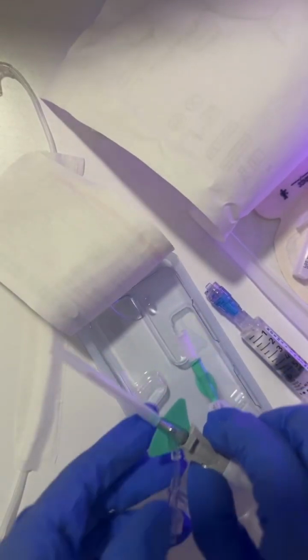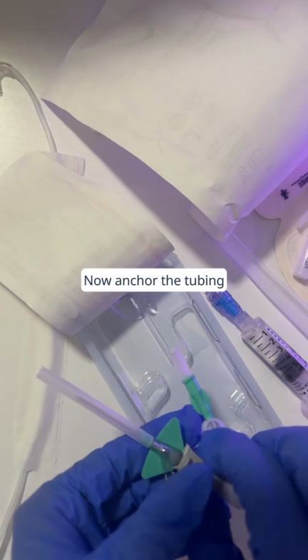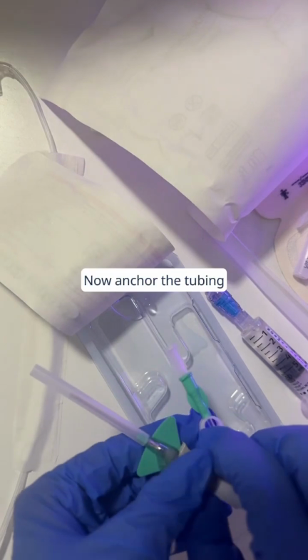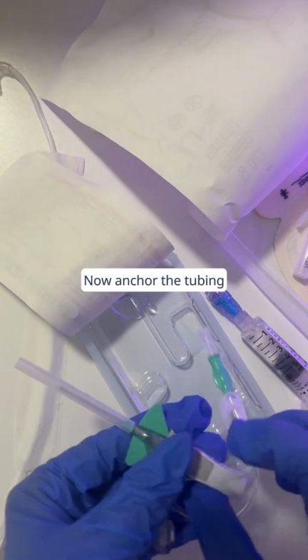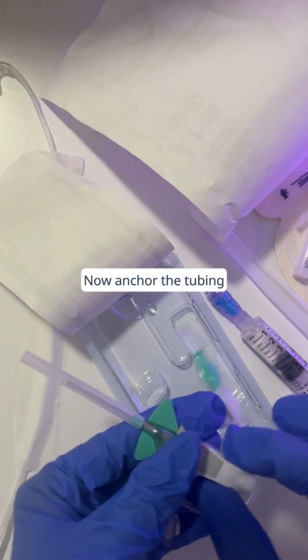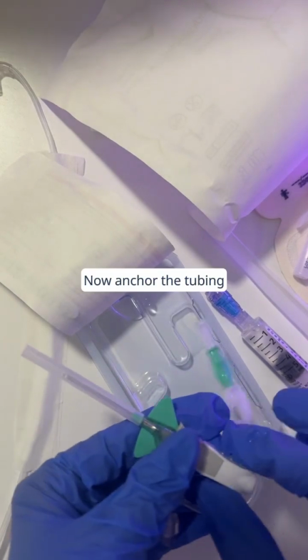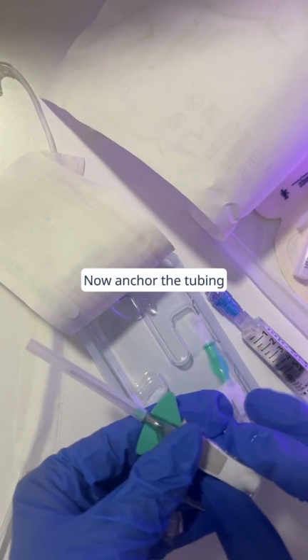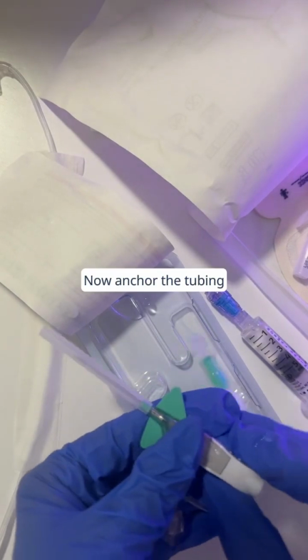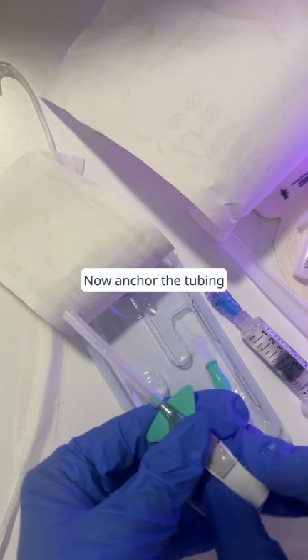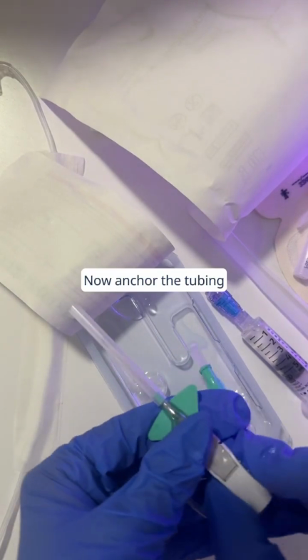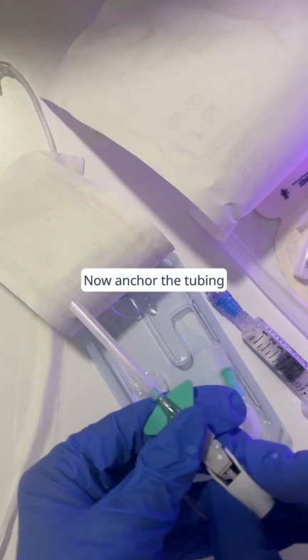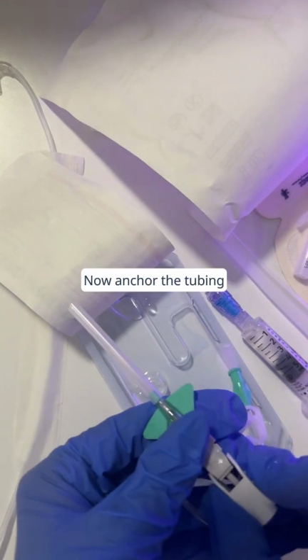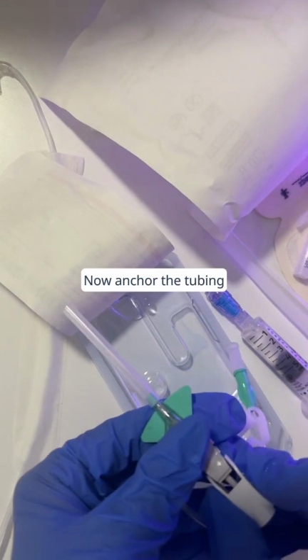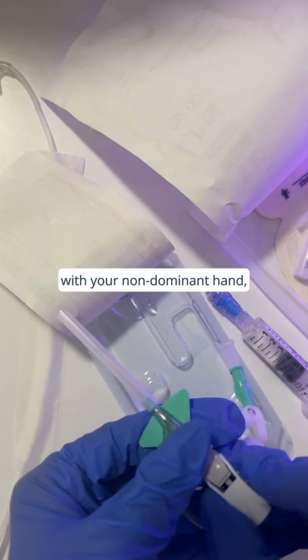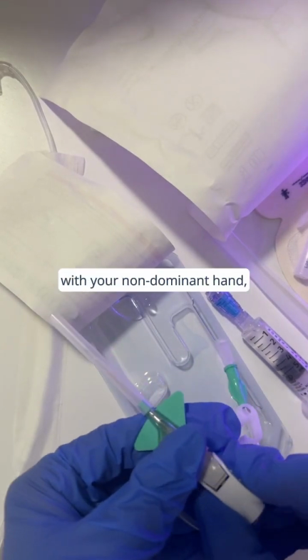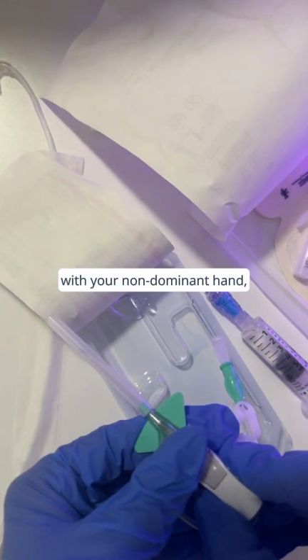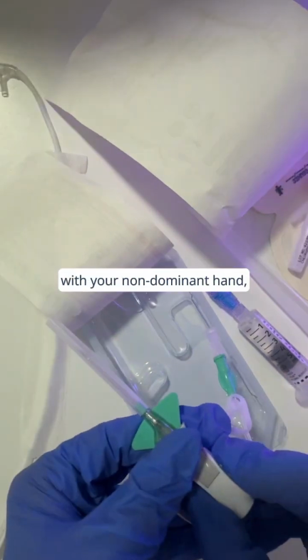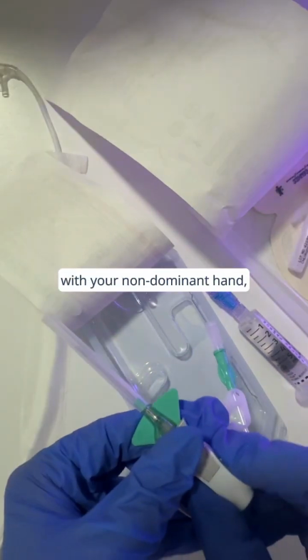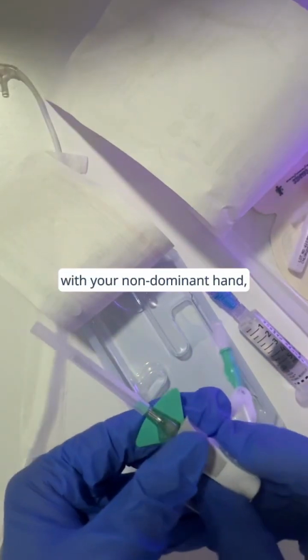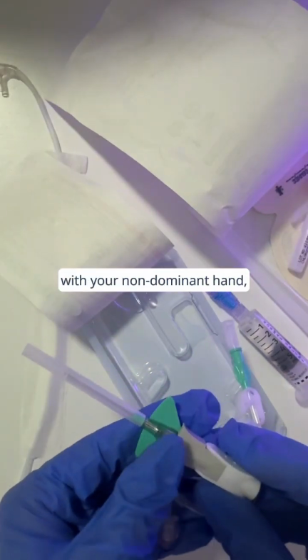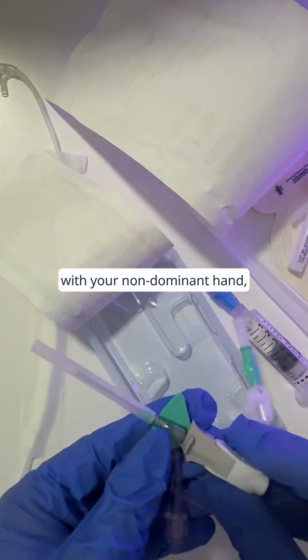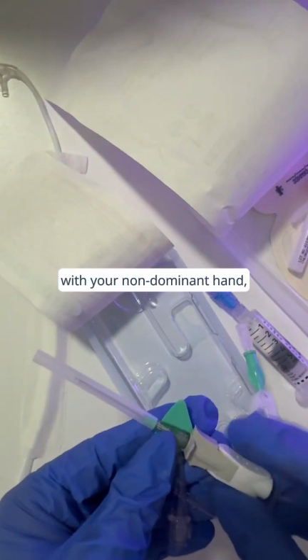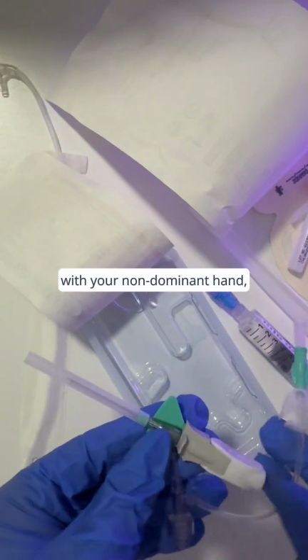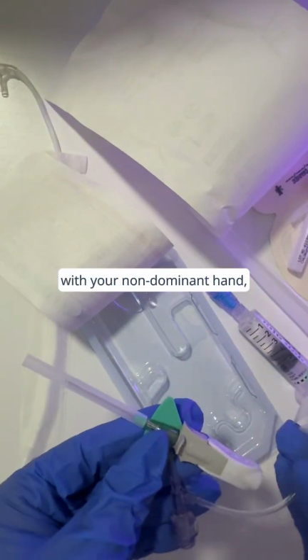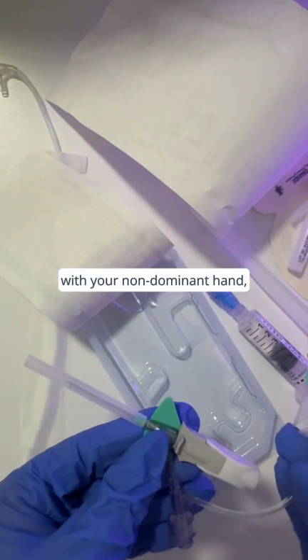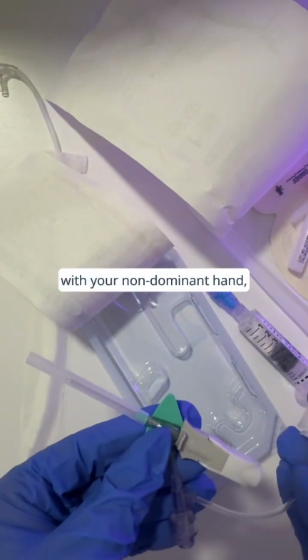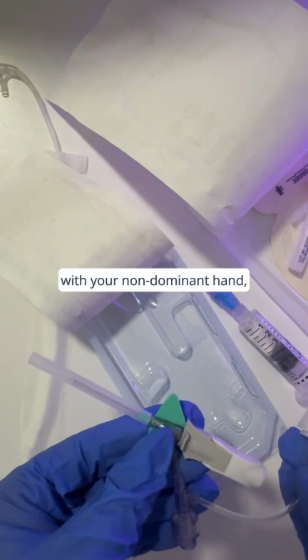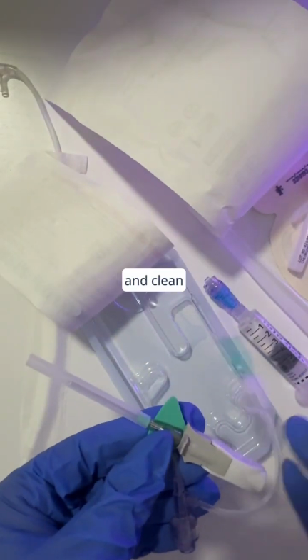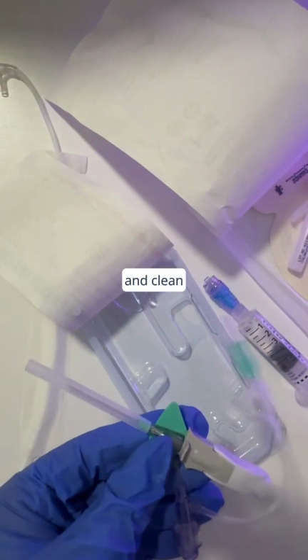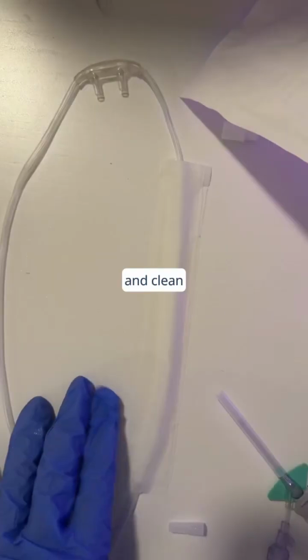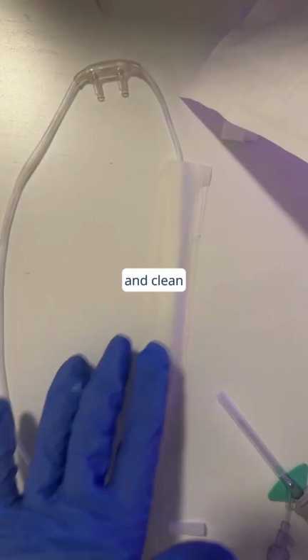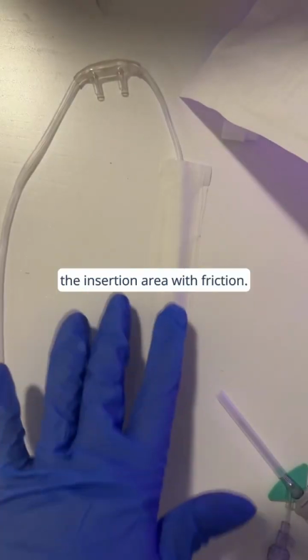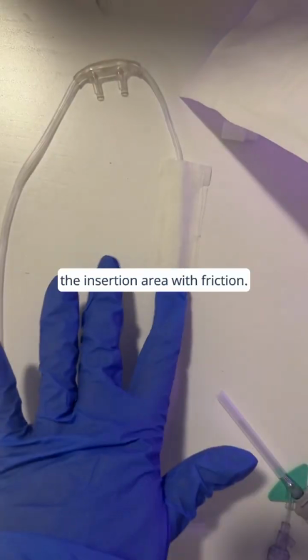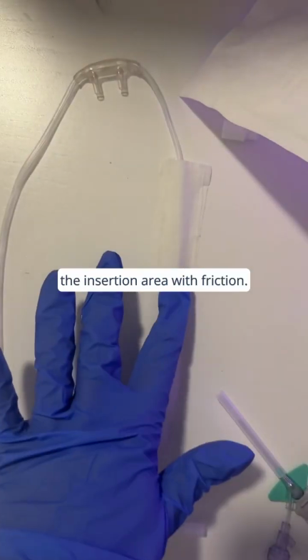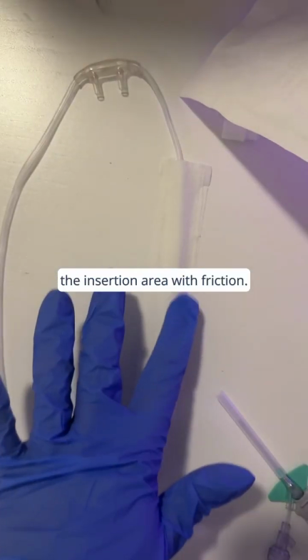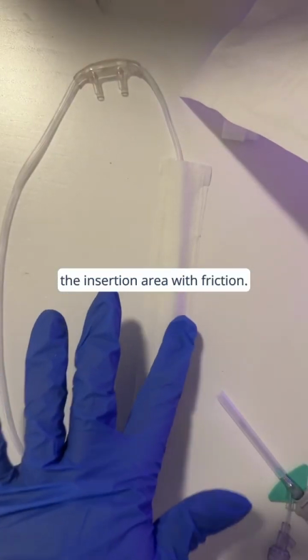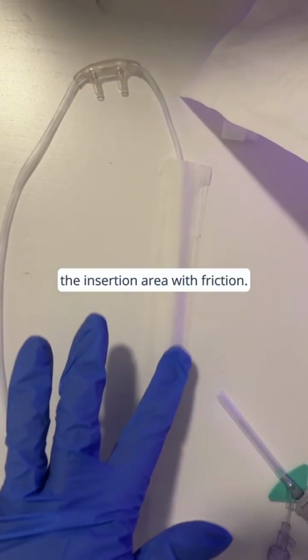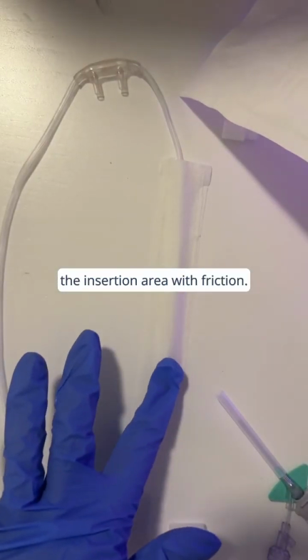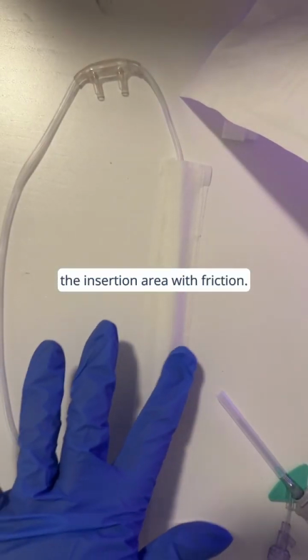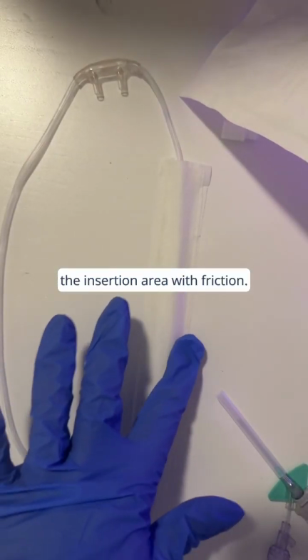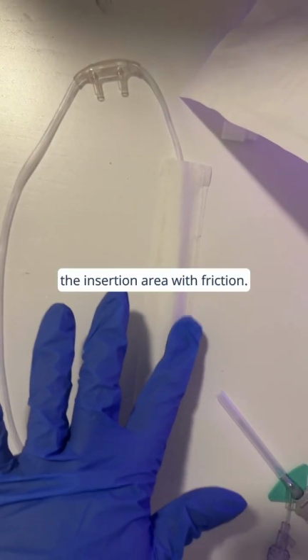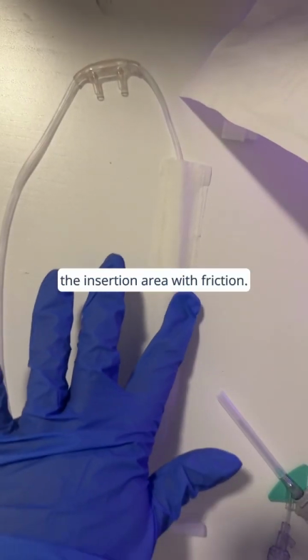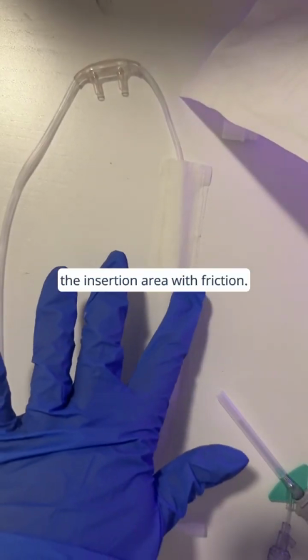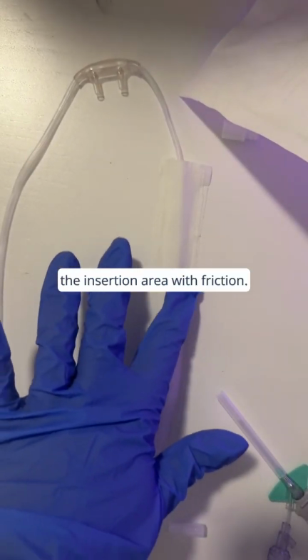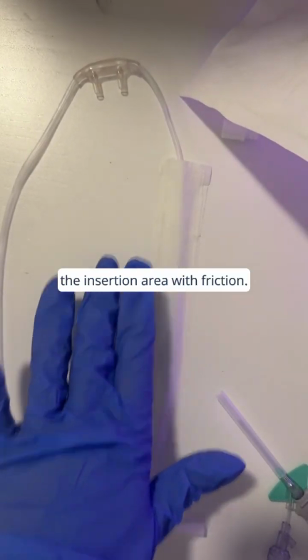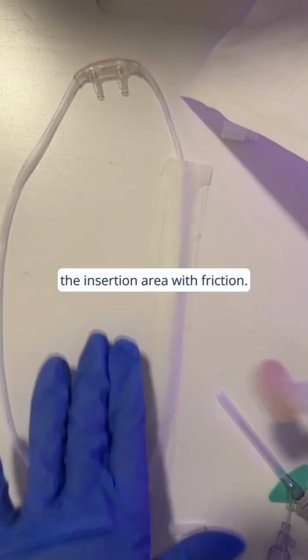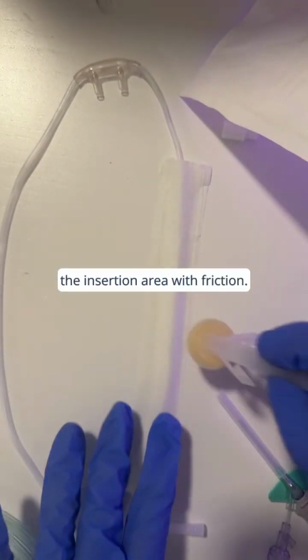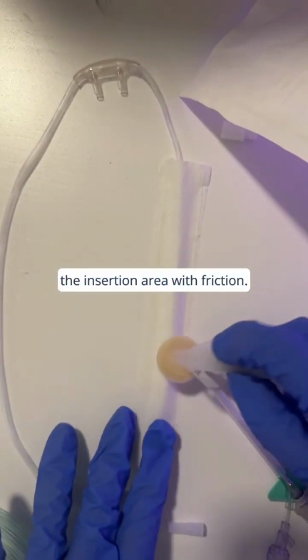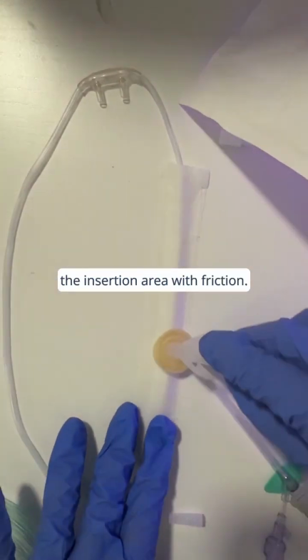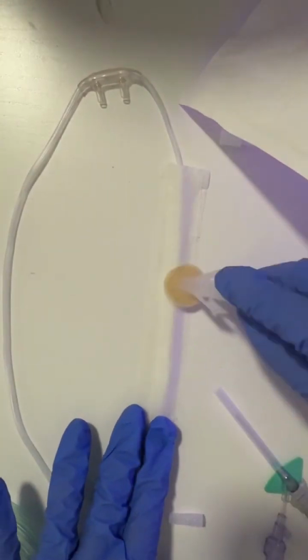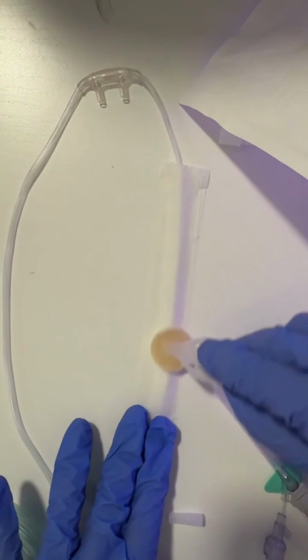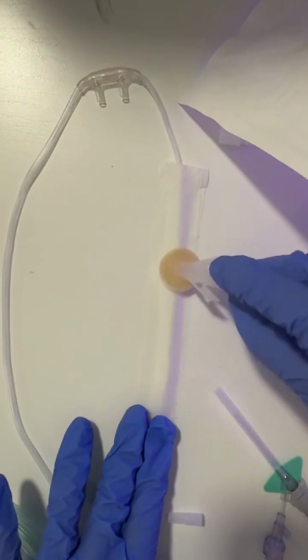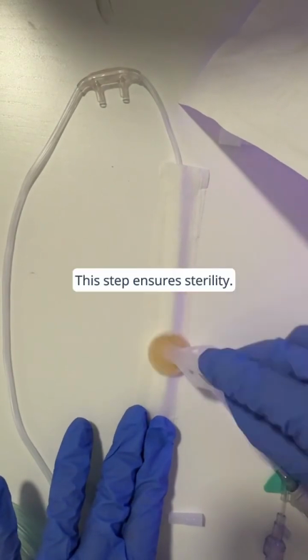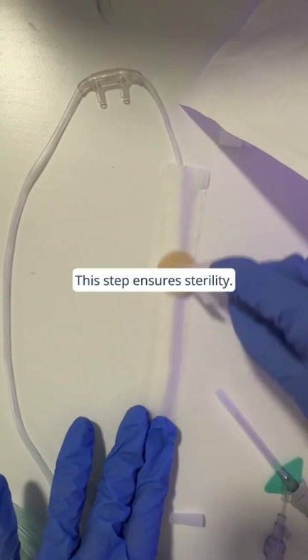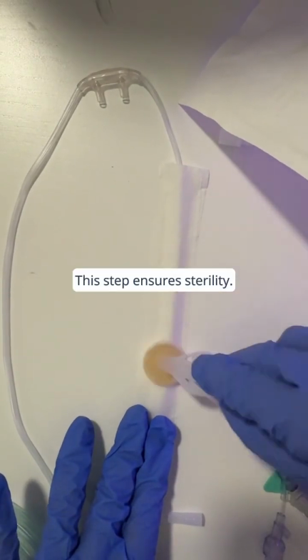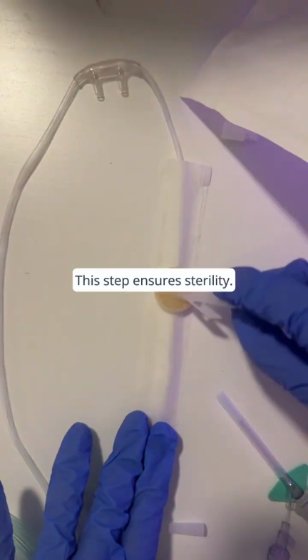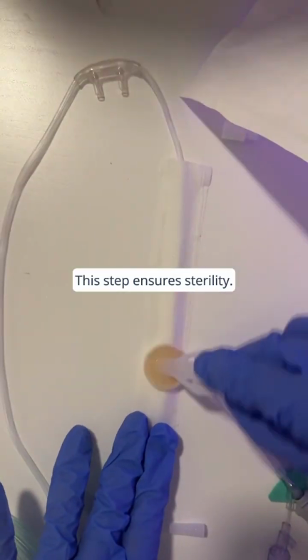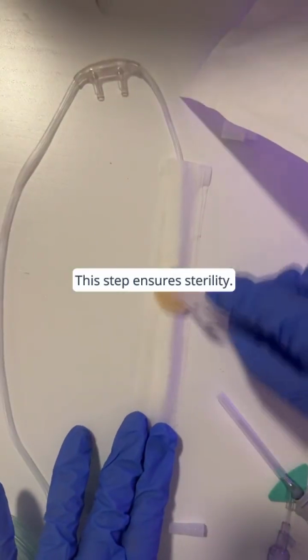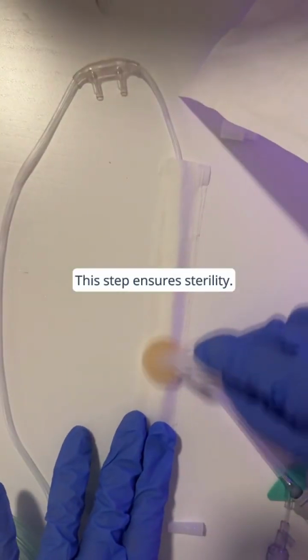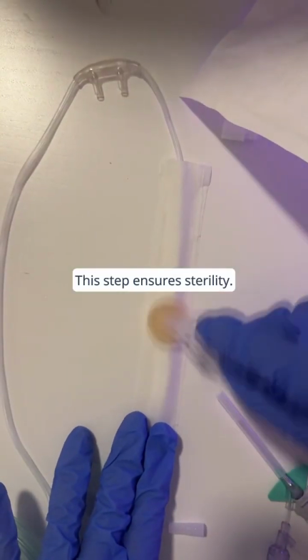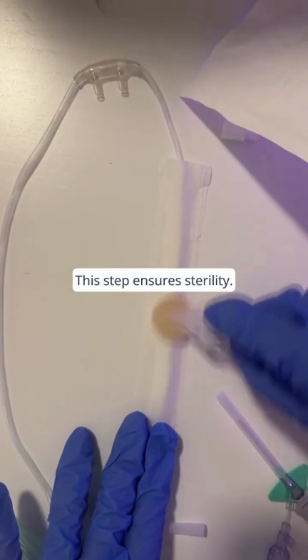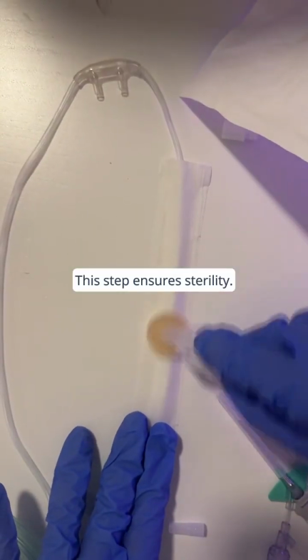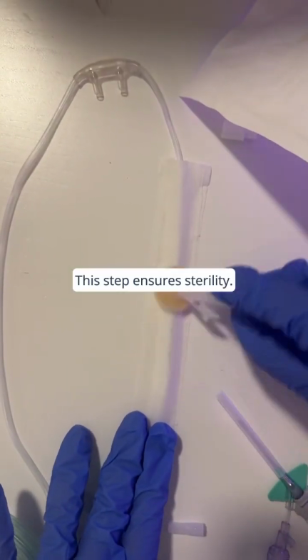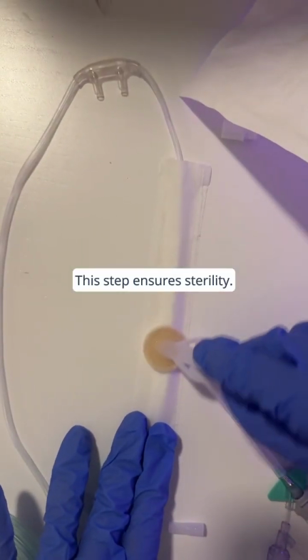Now, anchor the tubing with your non-dominant hand and clean the insertion area with friction. This step ensures sterility.